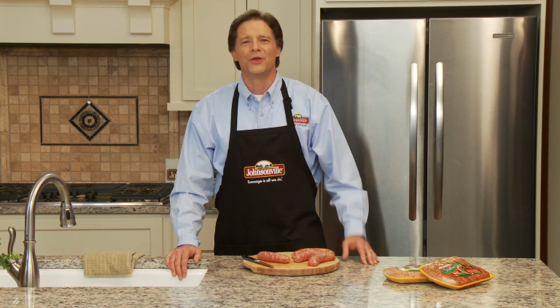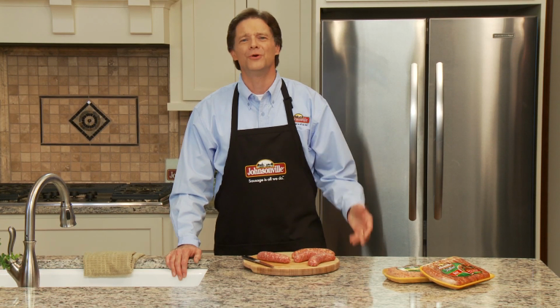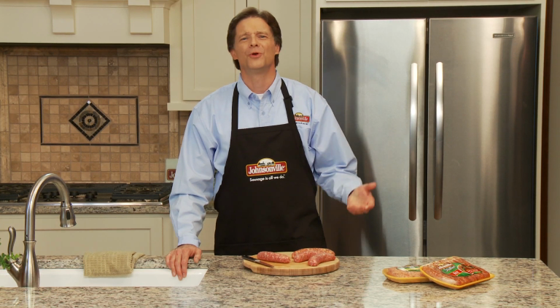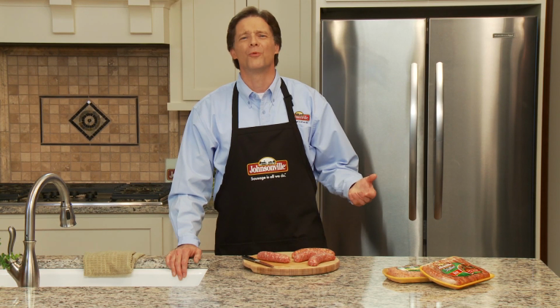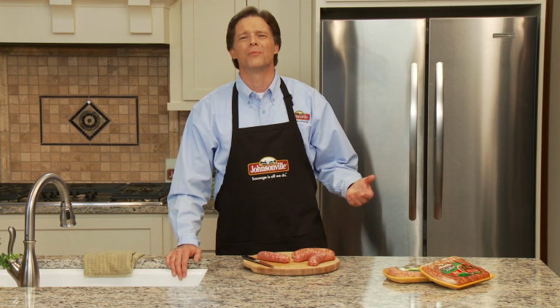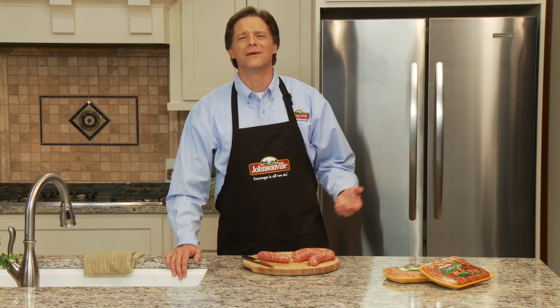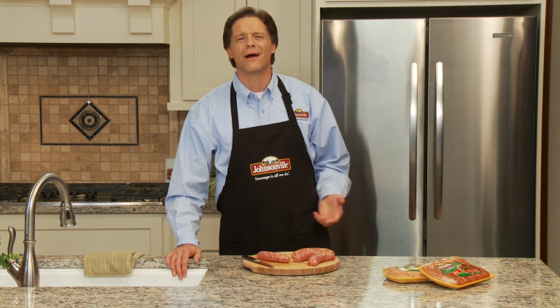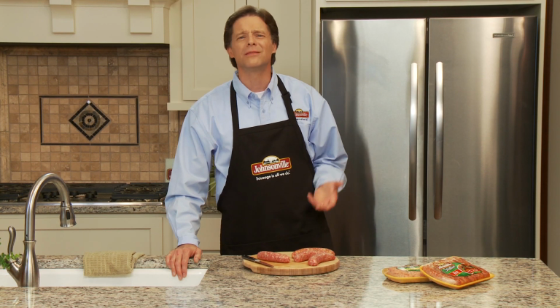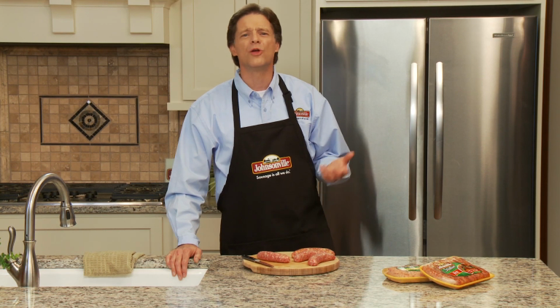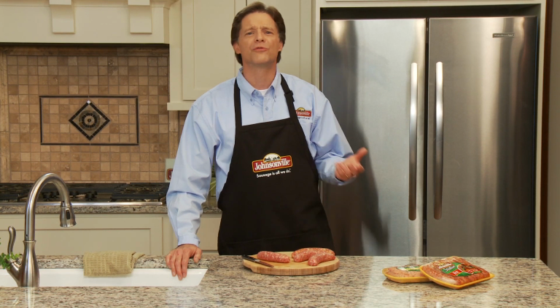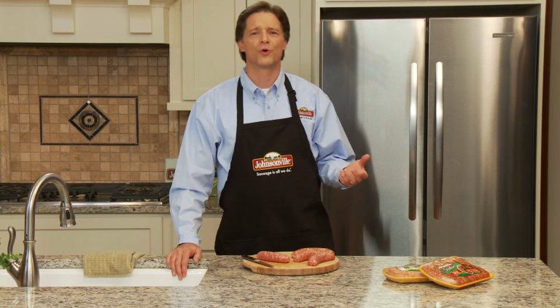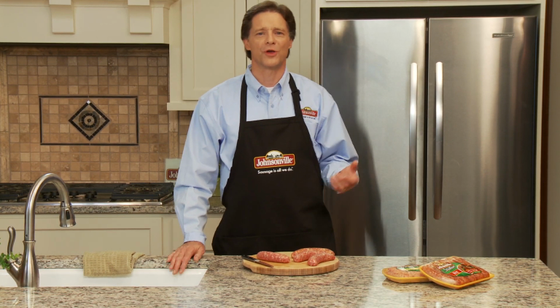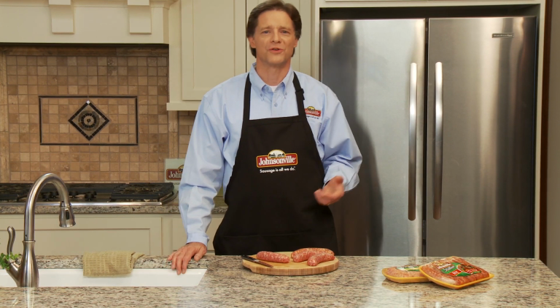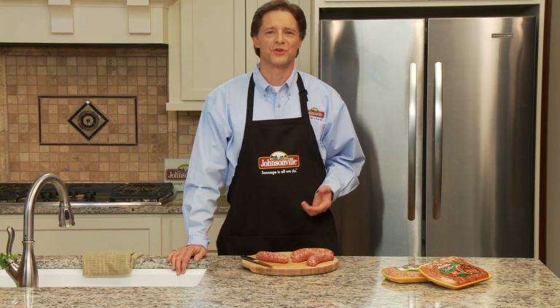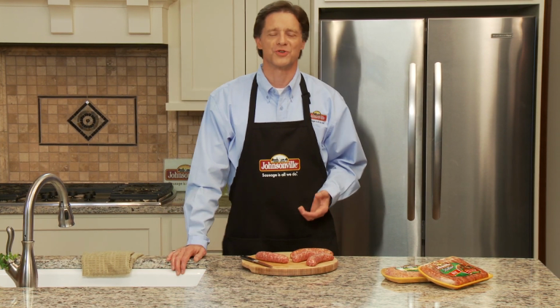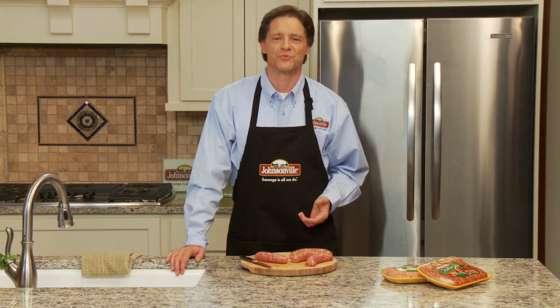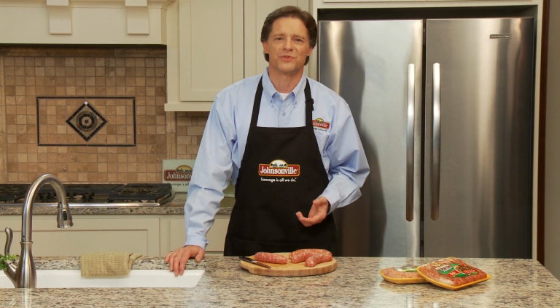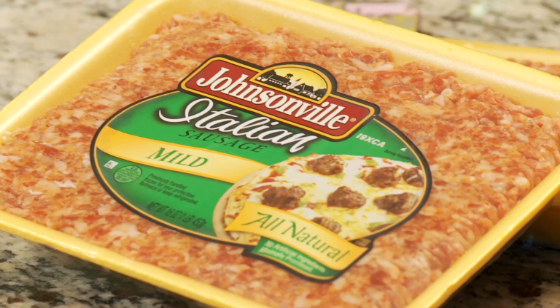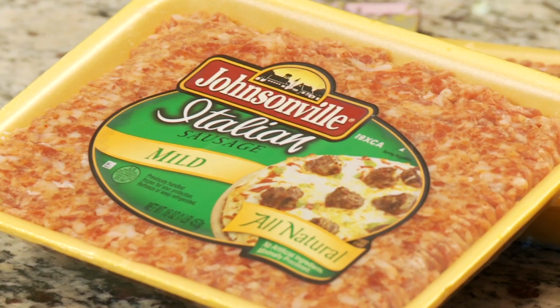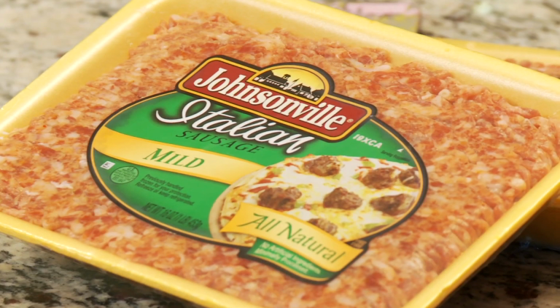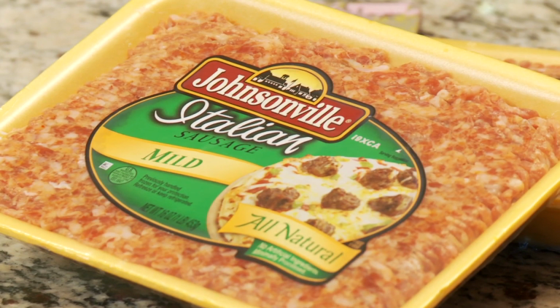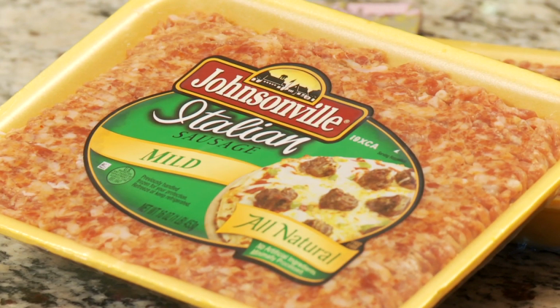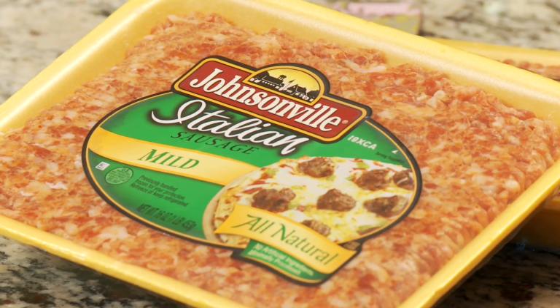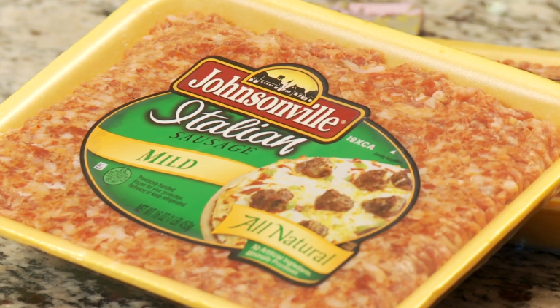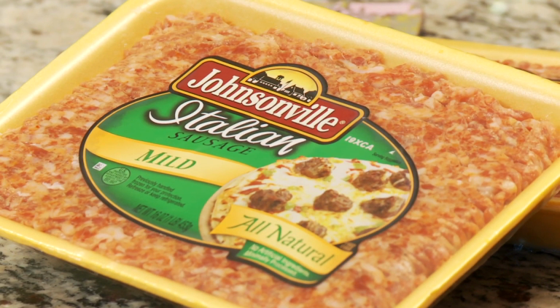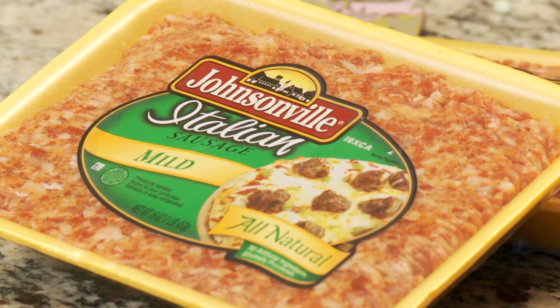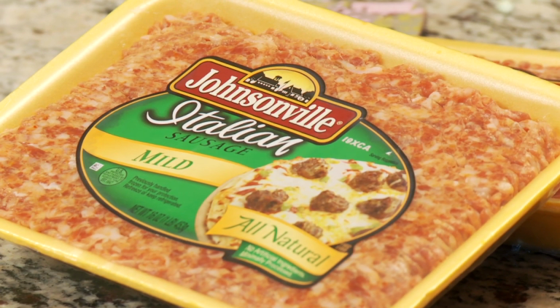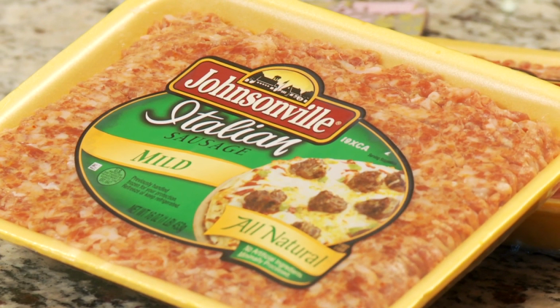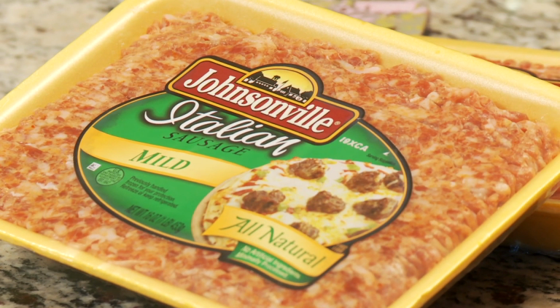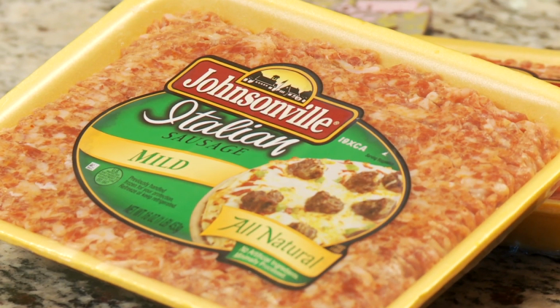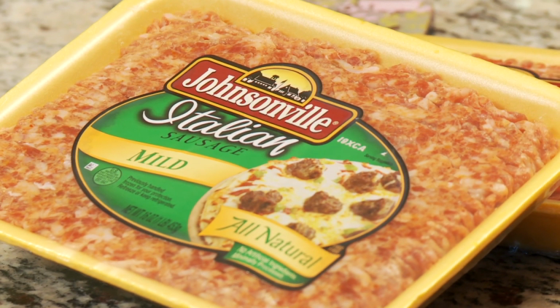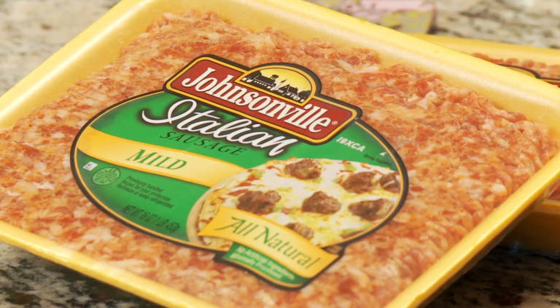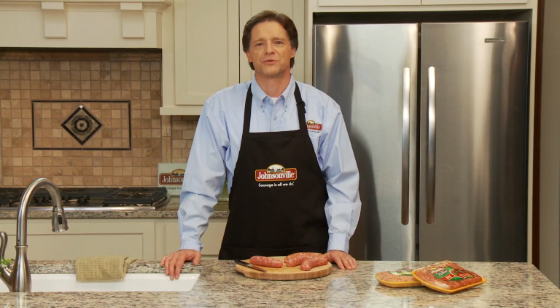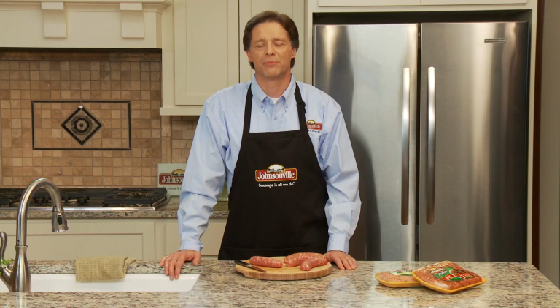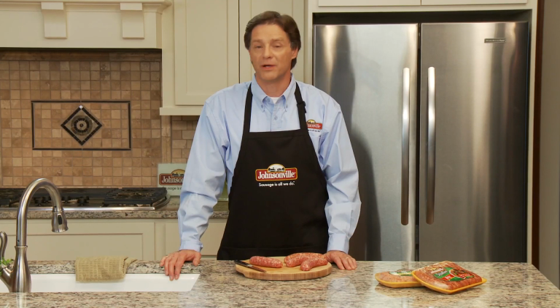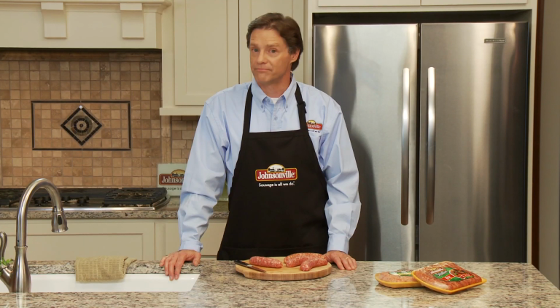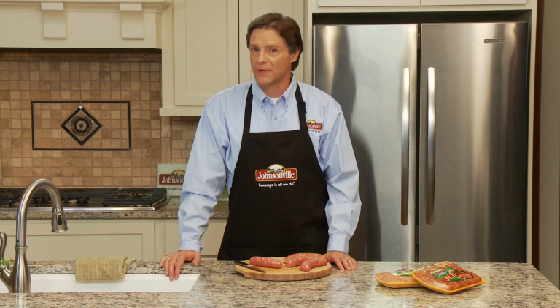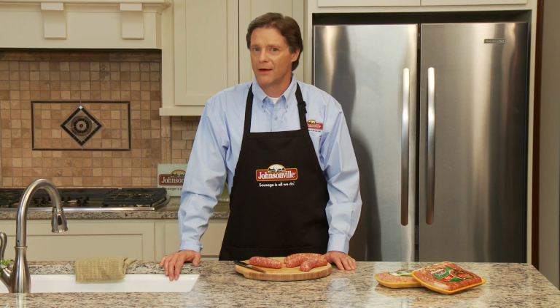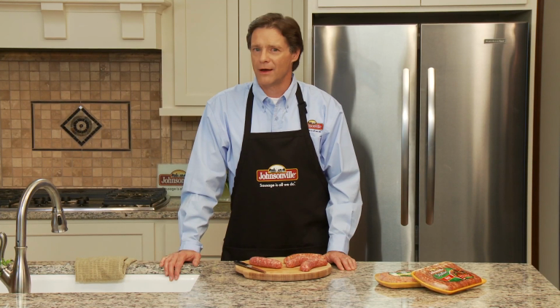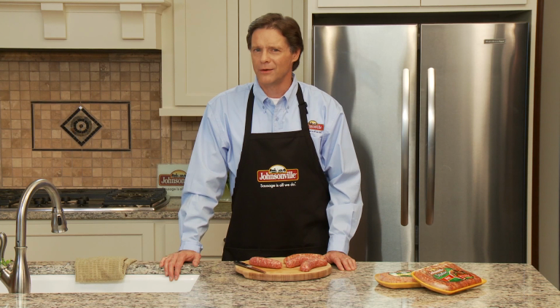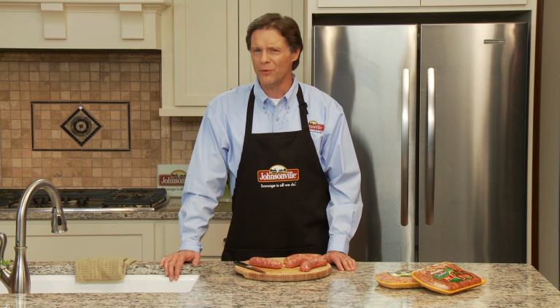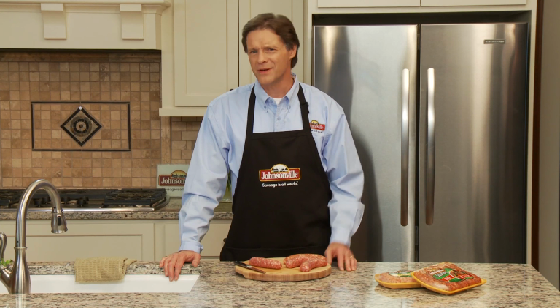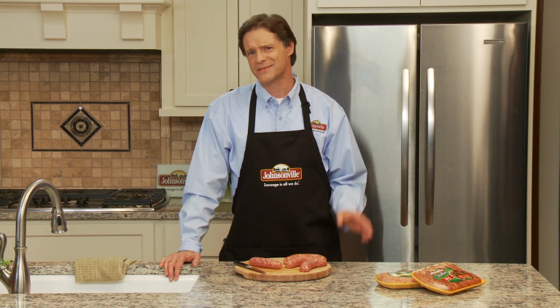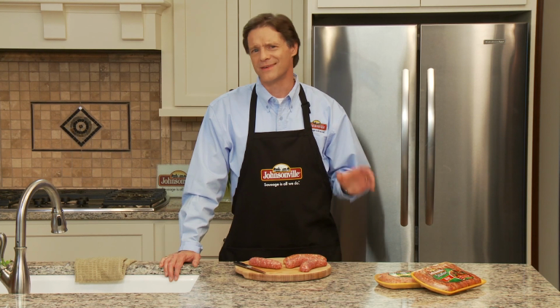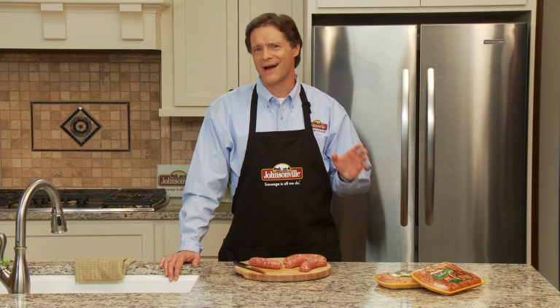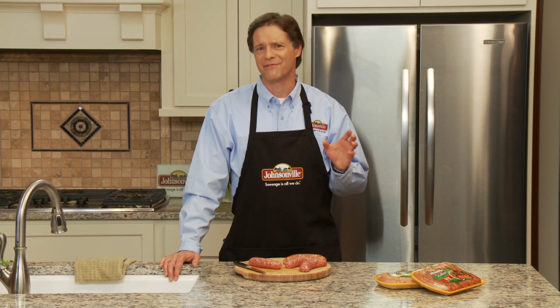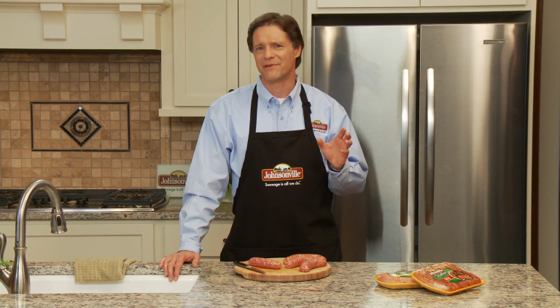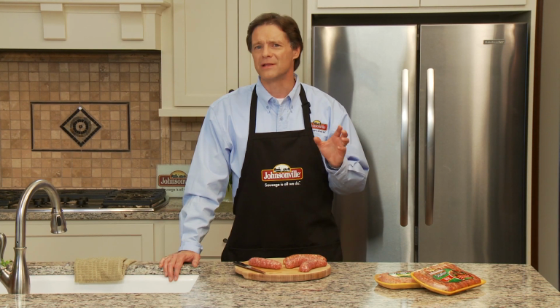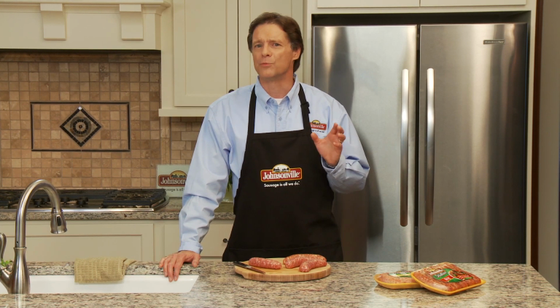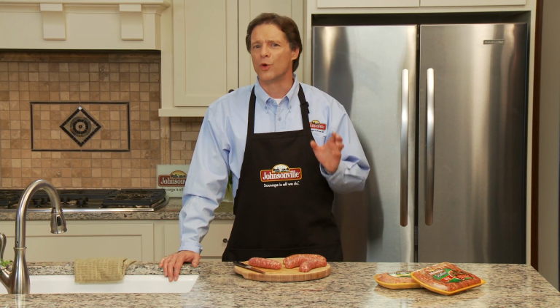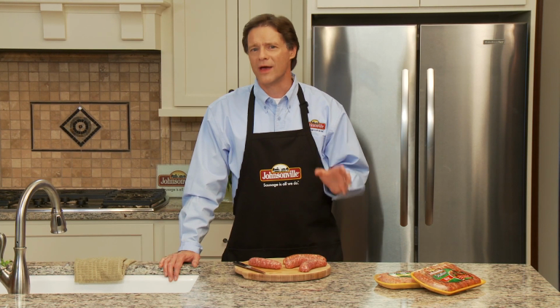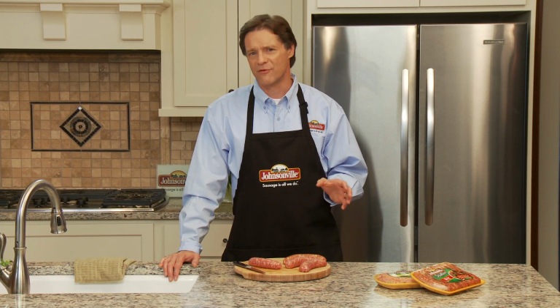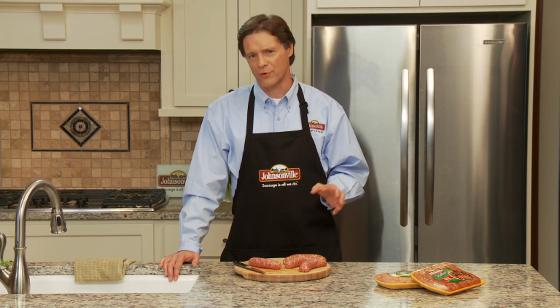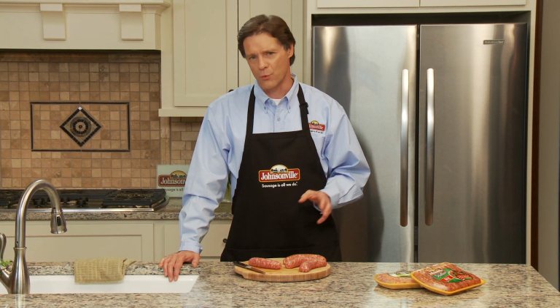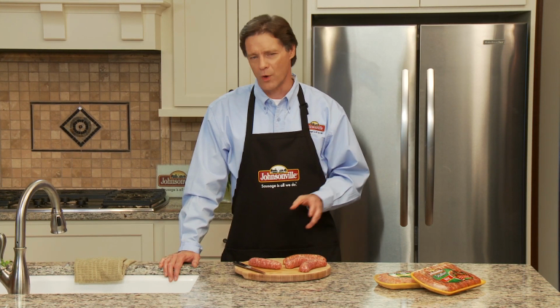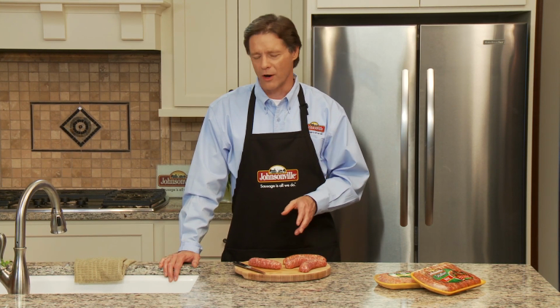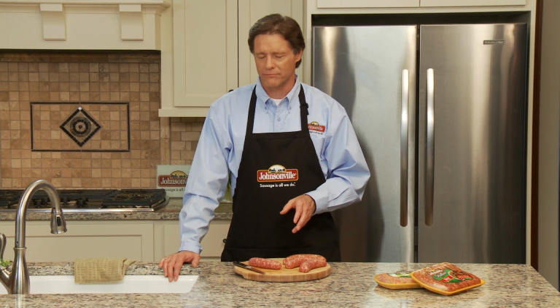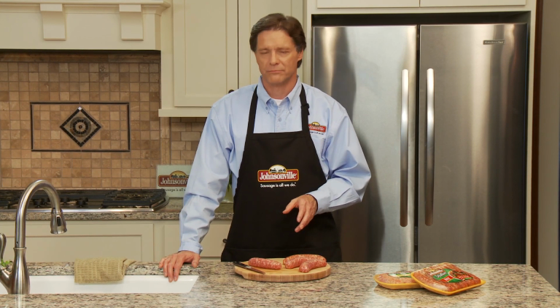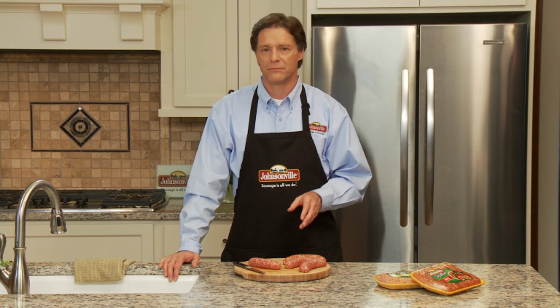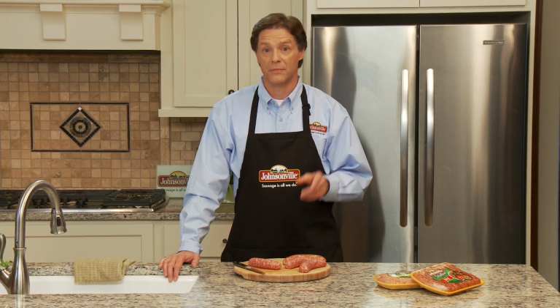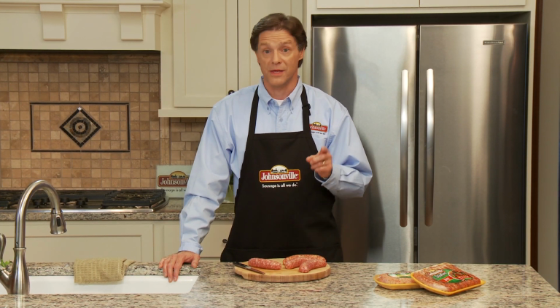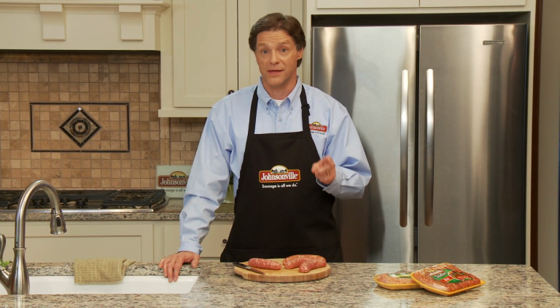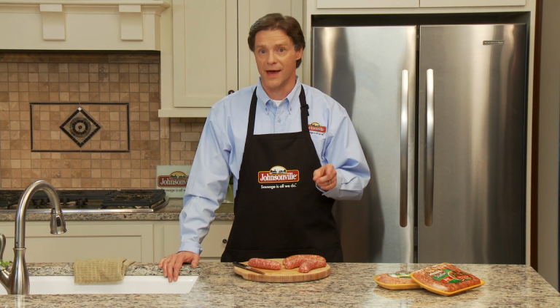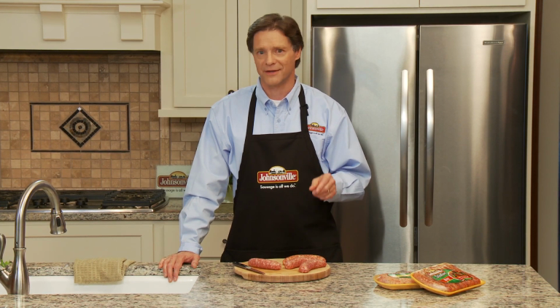You know me, I love cooking dishes with Johnsonville ground Italian sausage, but I know that it's not available everywhere yet.